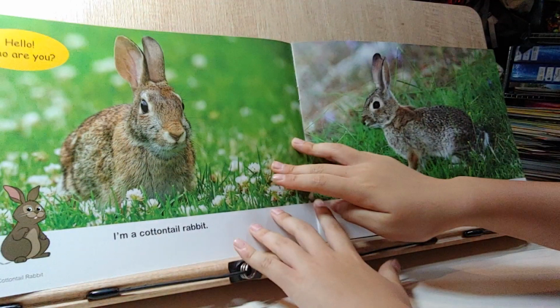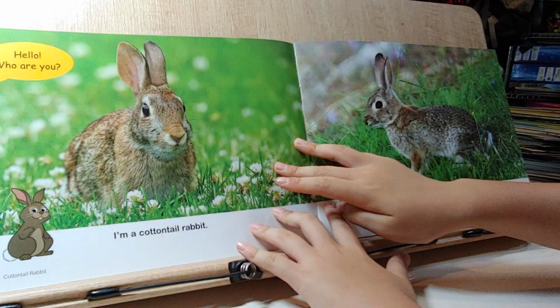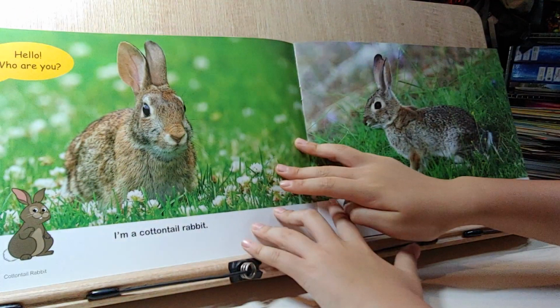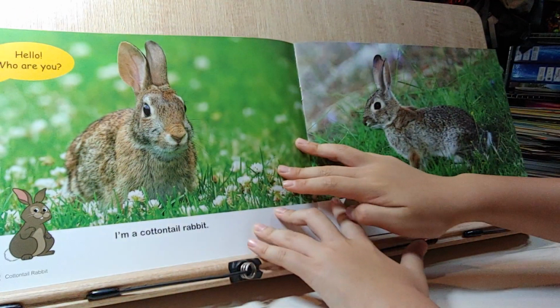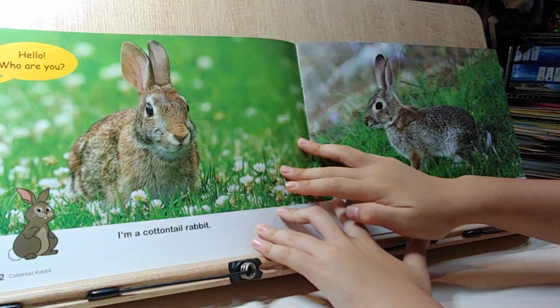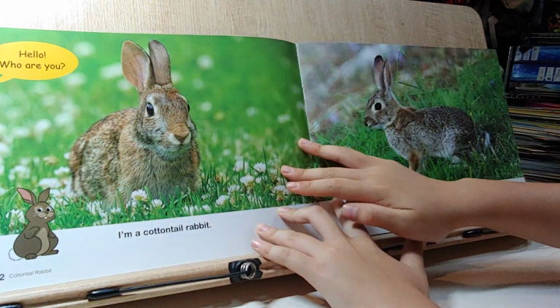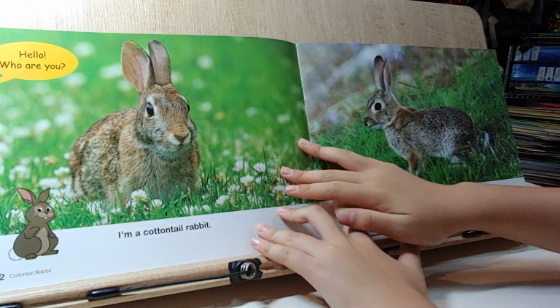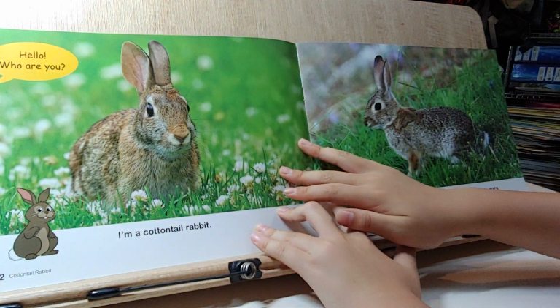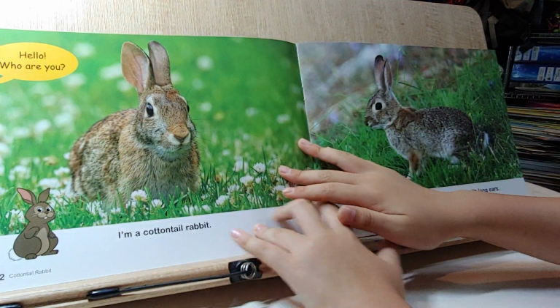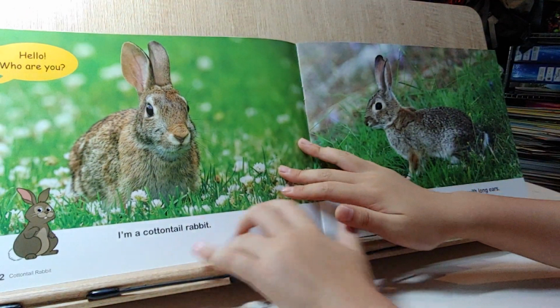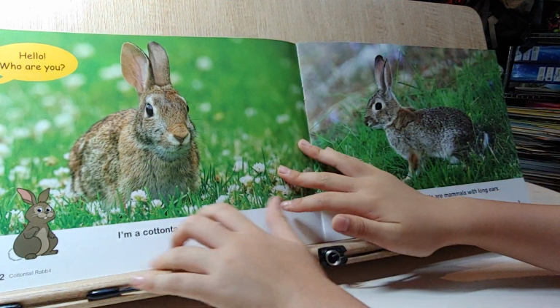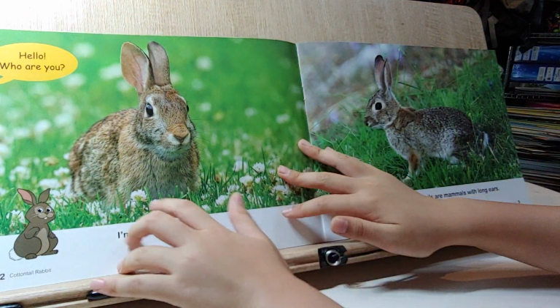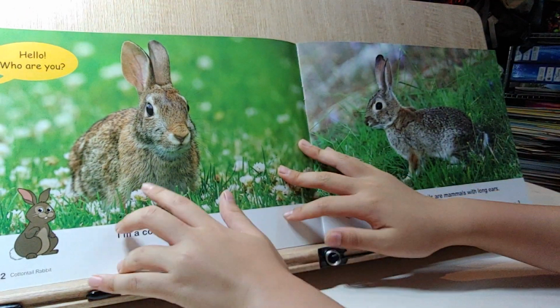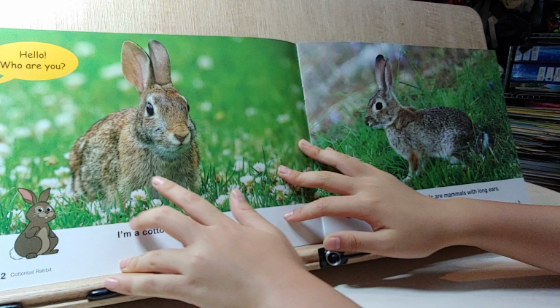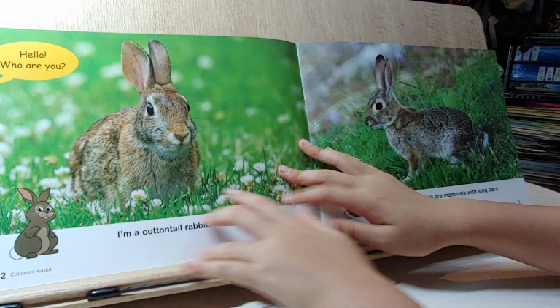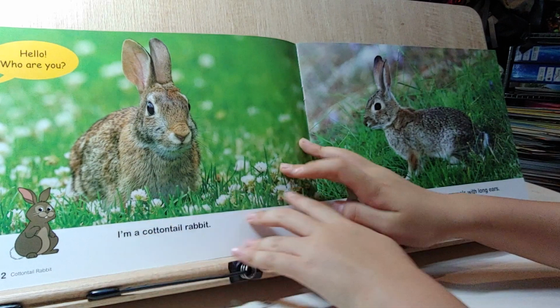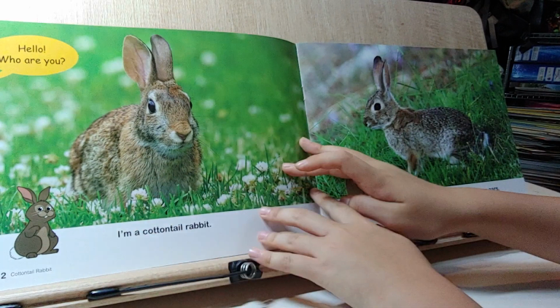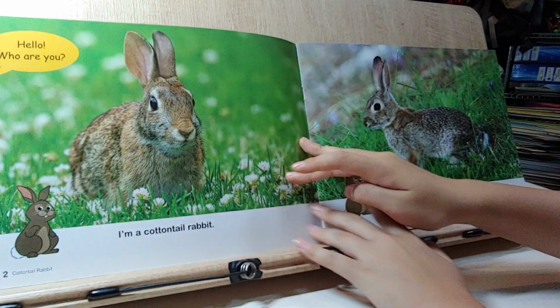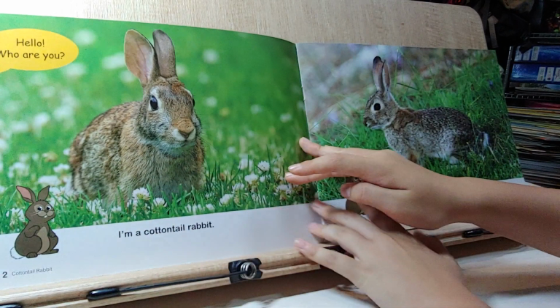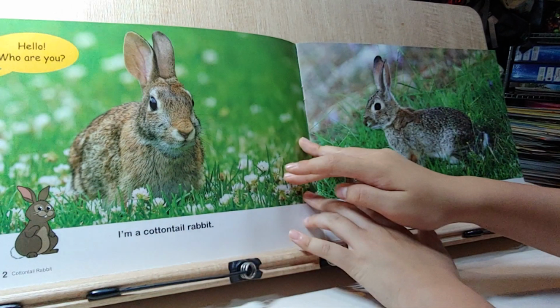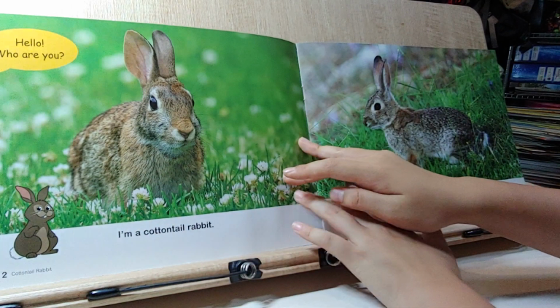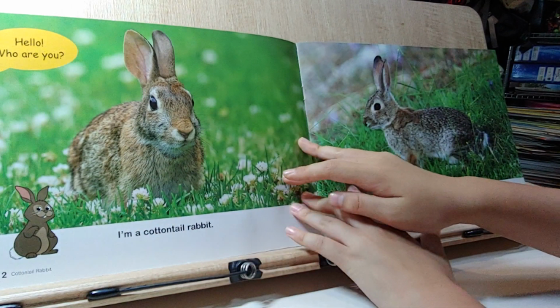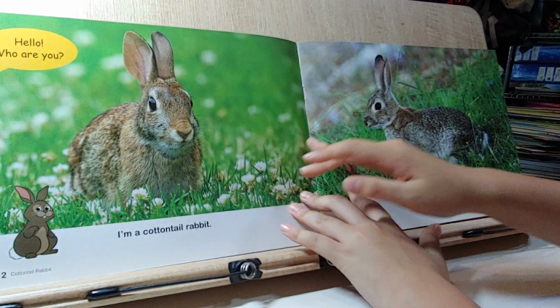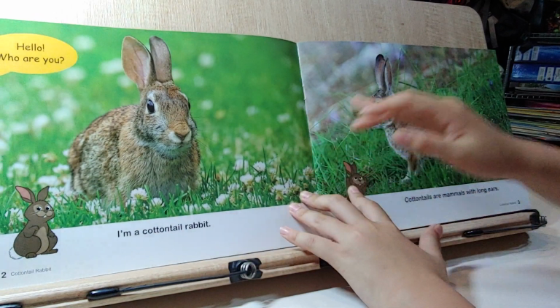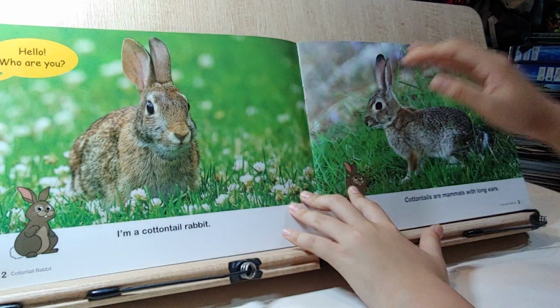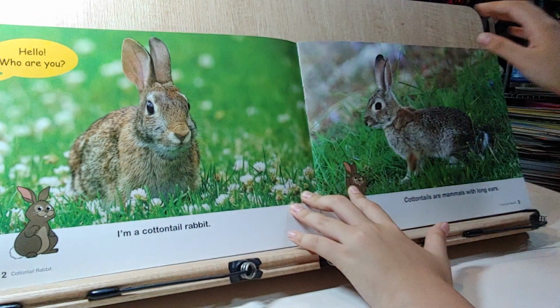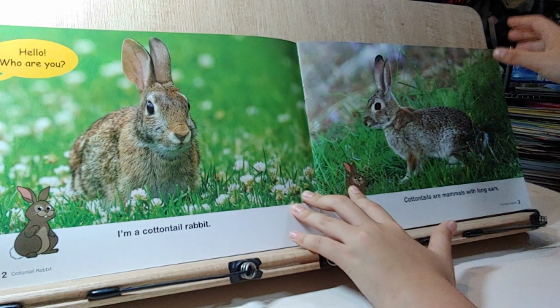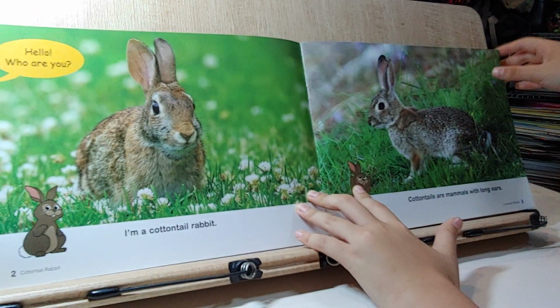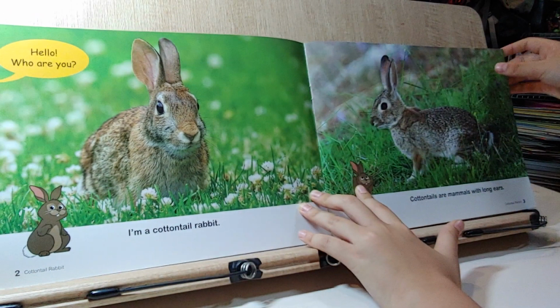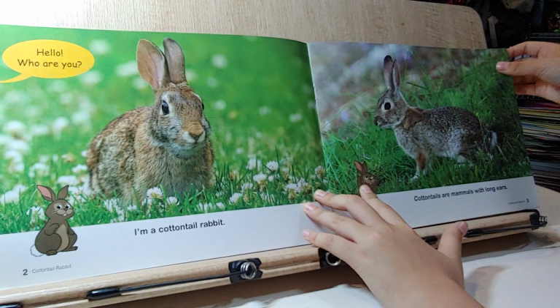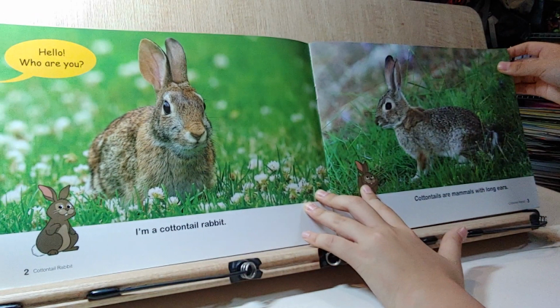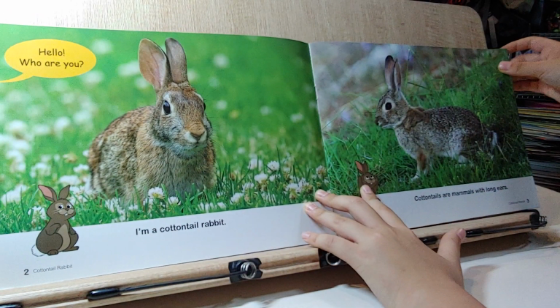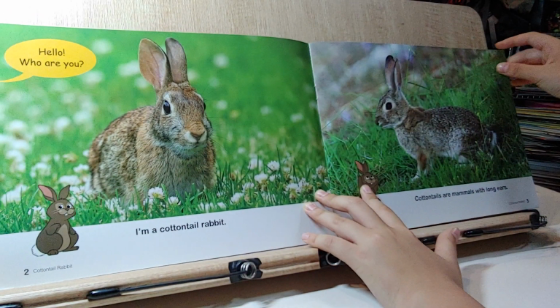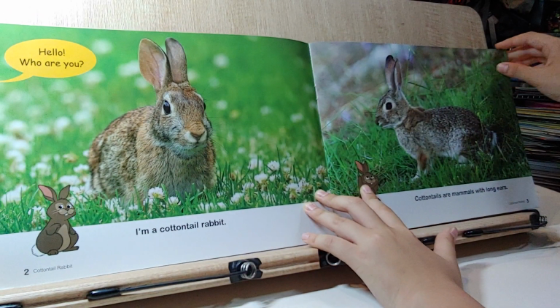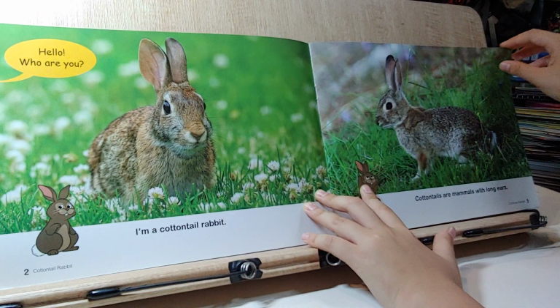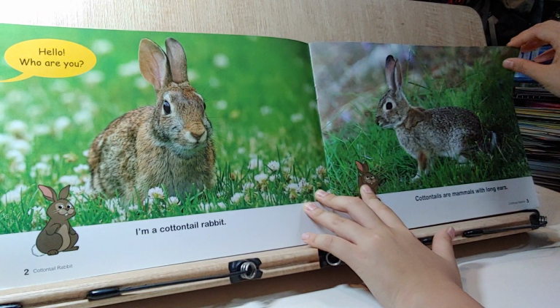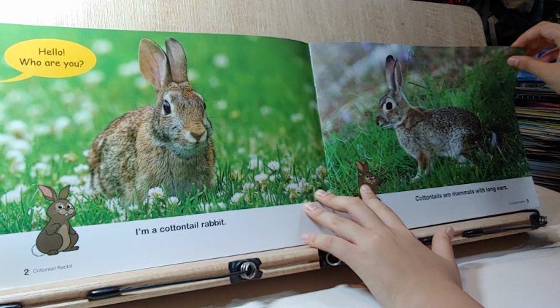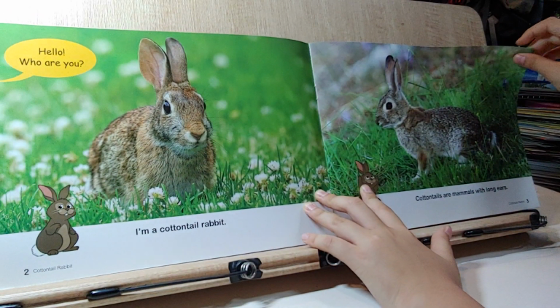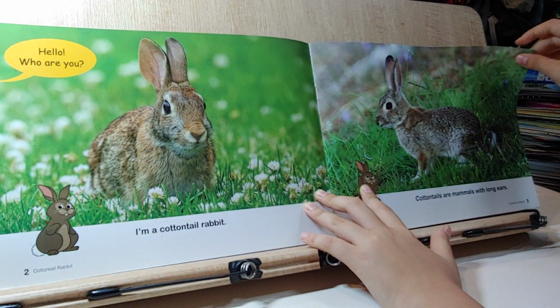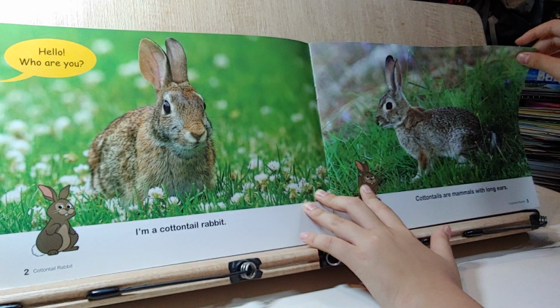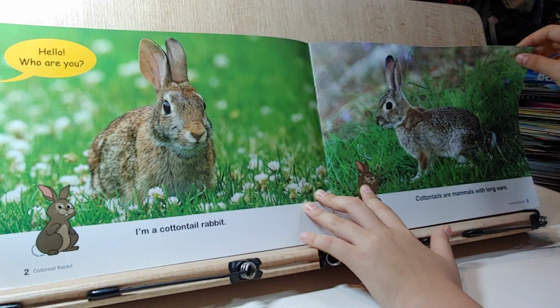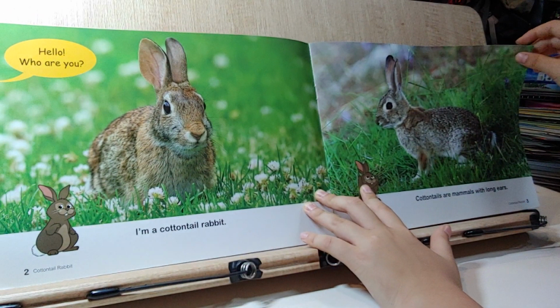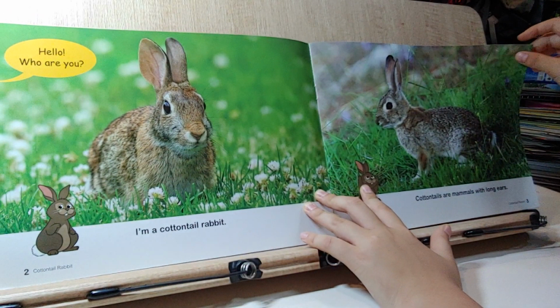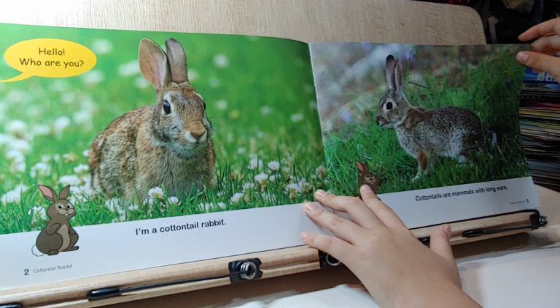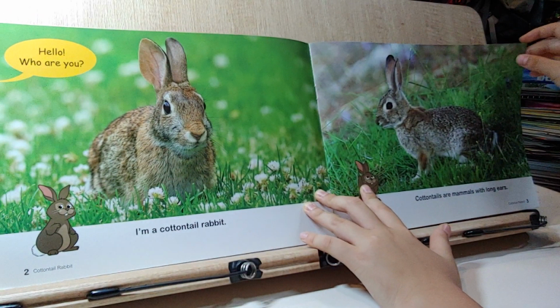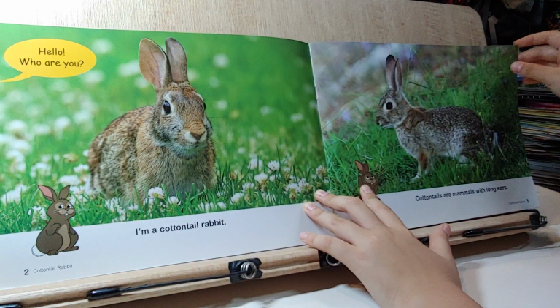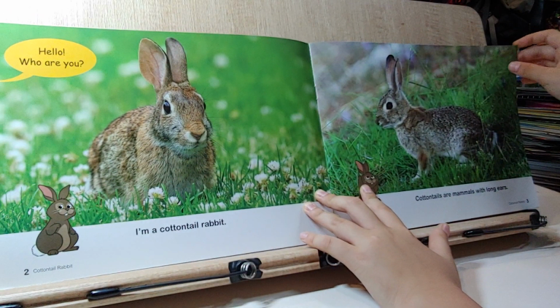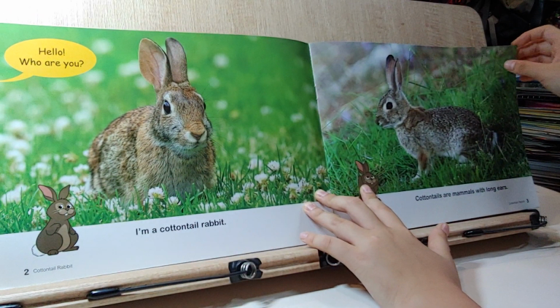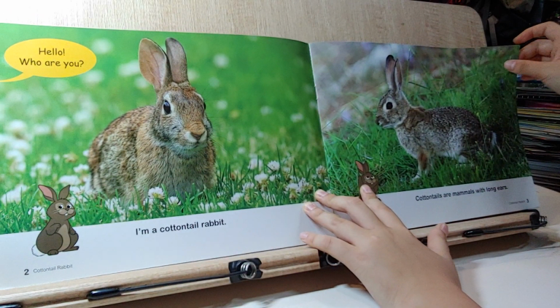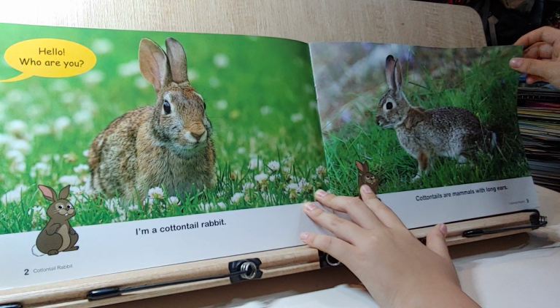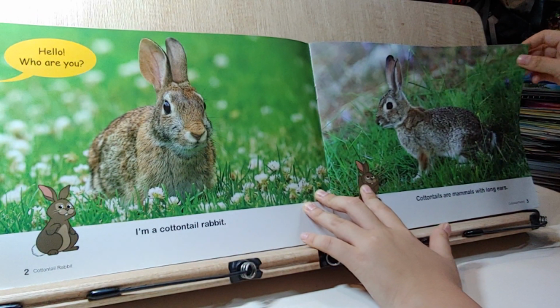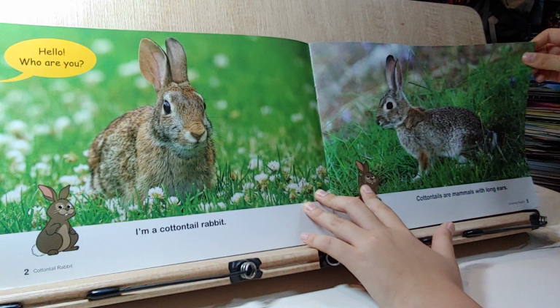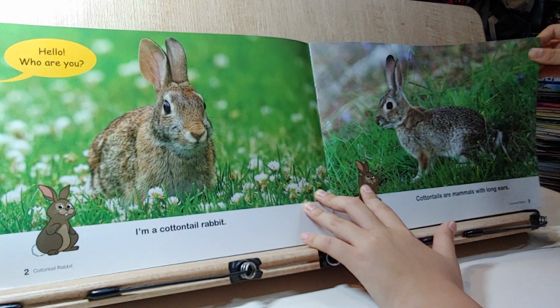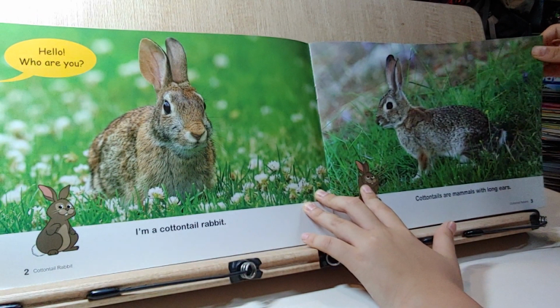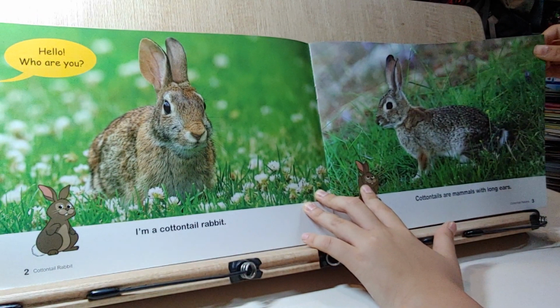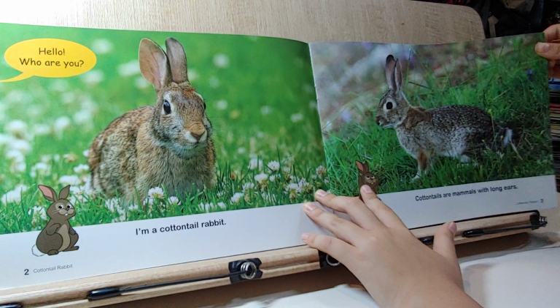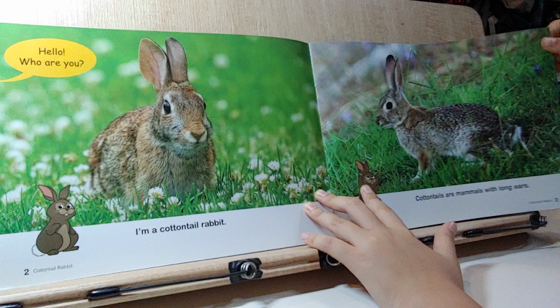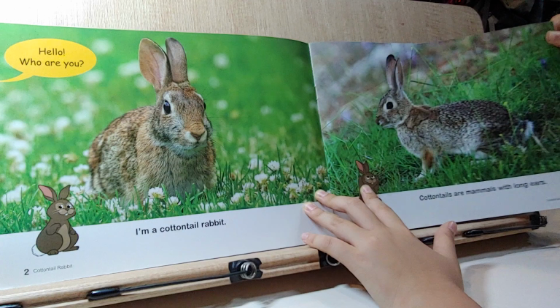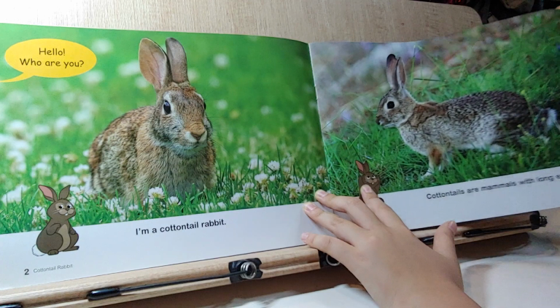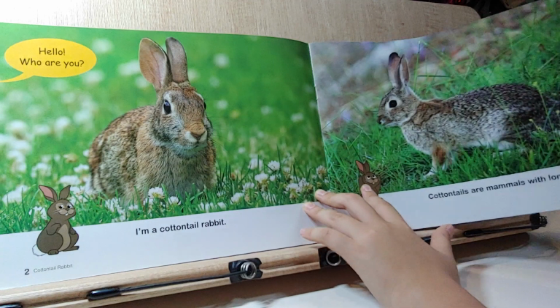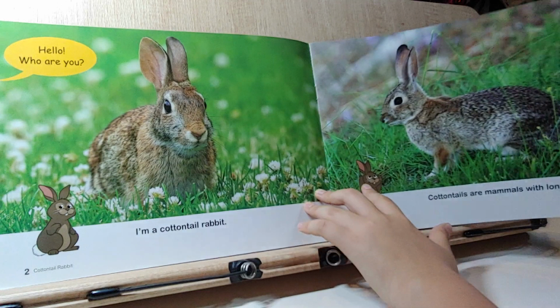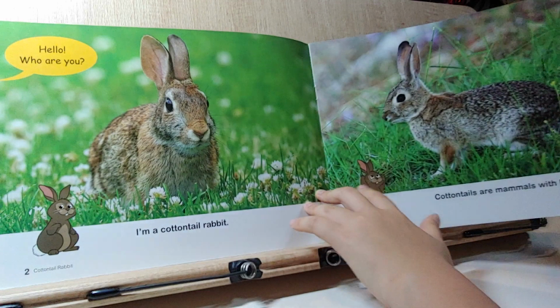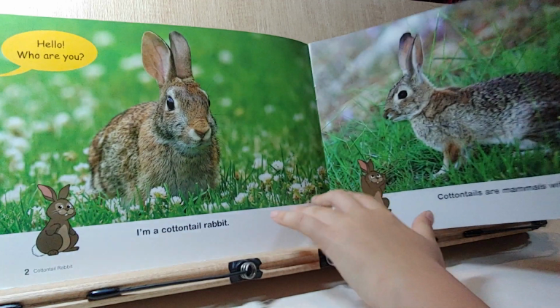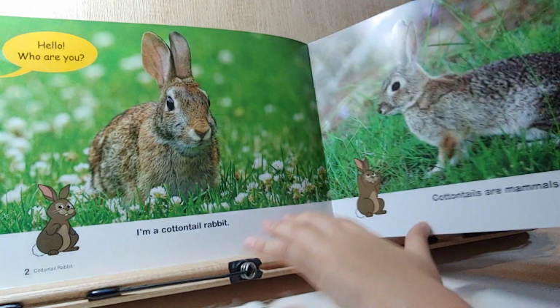Hello, who are you? I'm a Cotton Tail Rabbit. Cotton Tails are mammals with long ears.